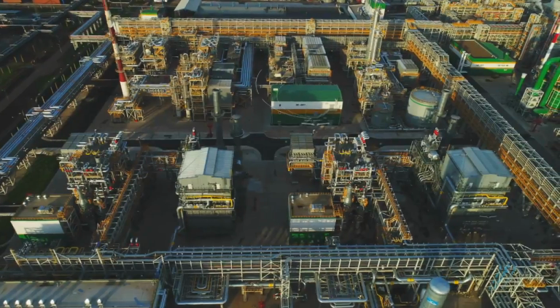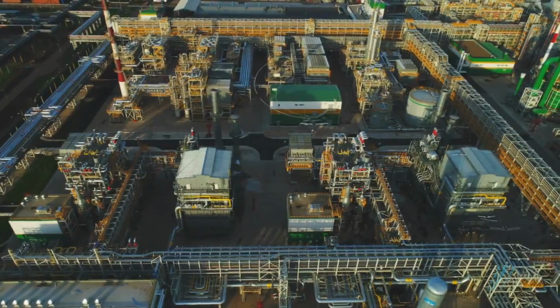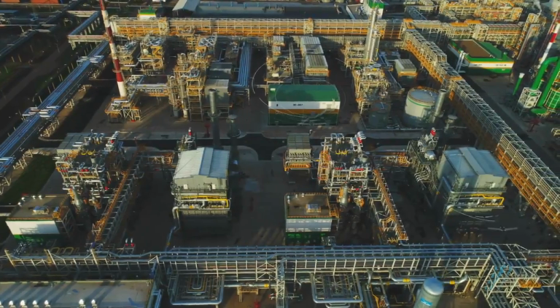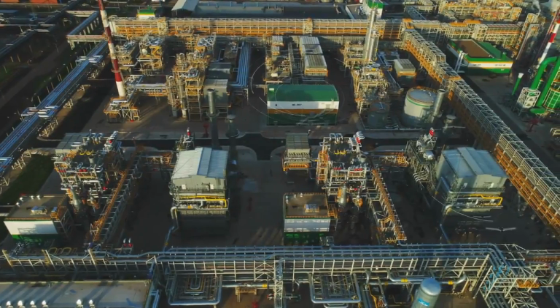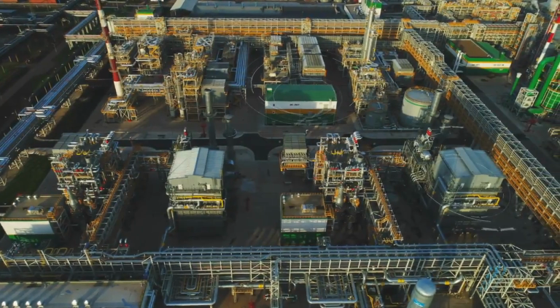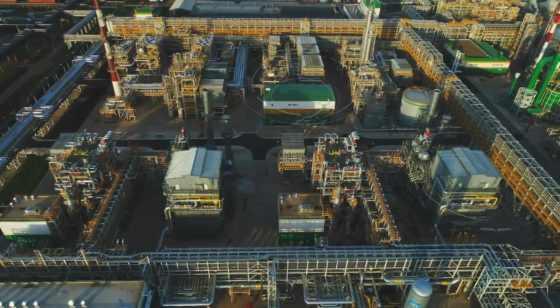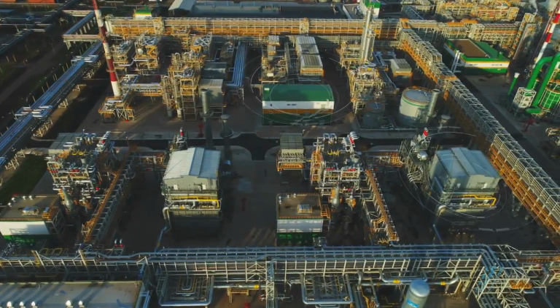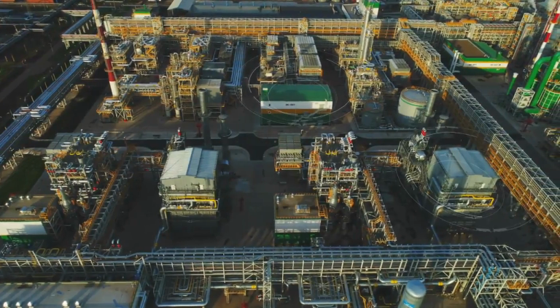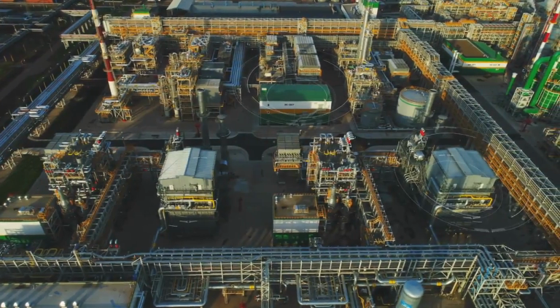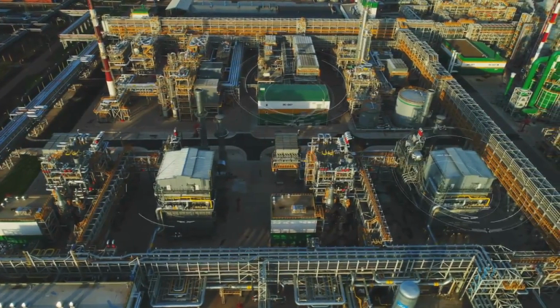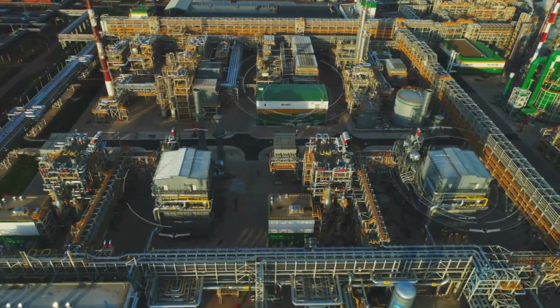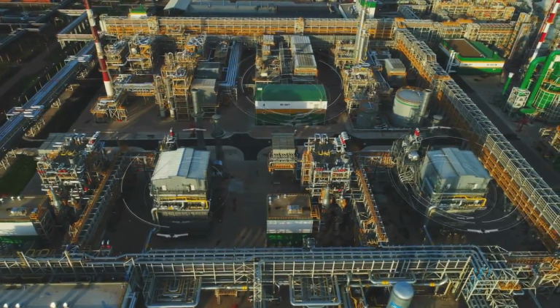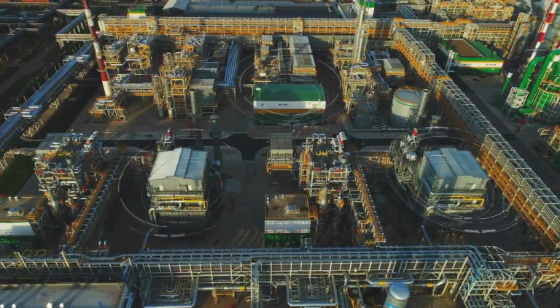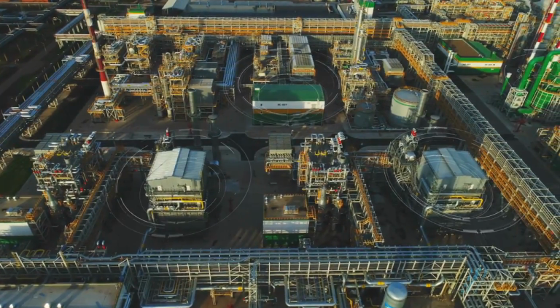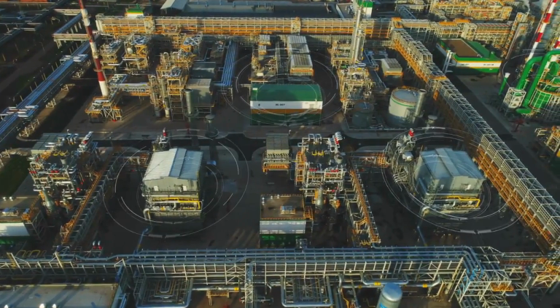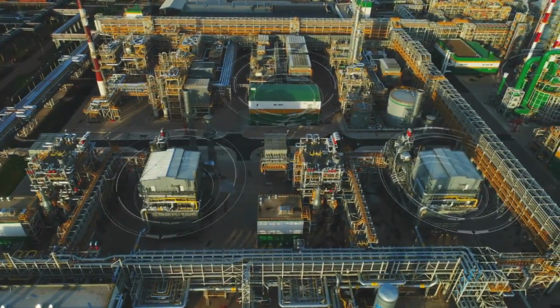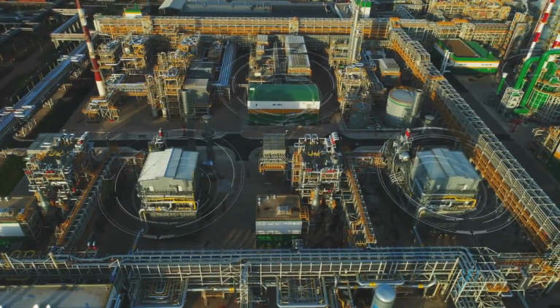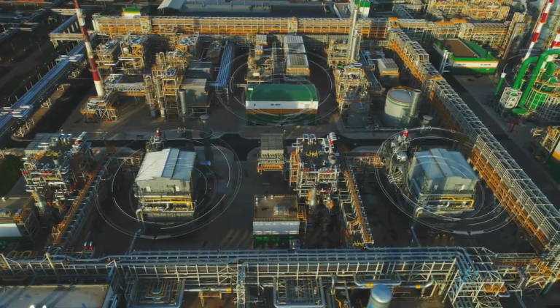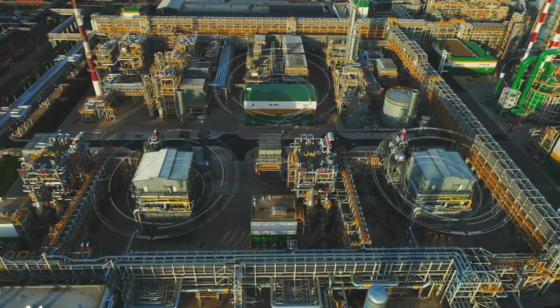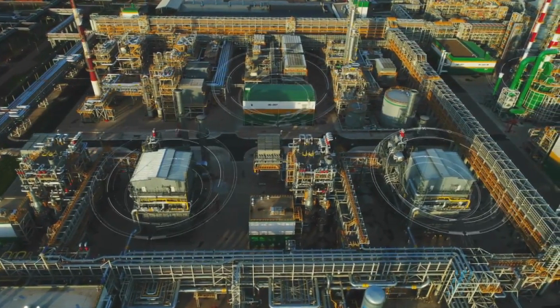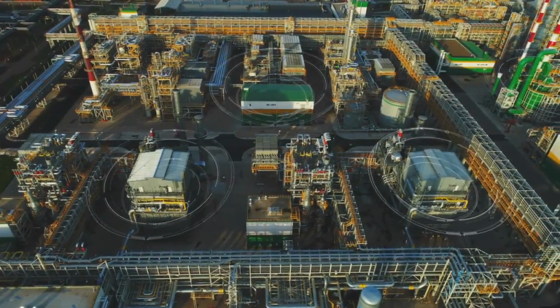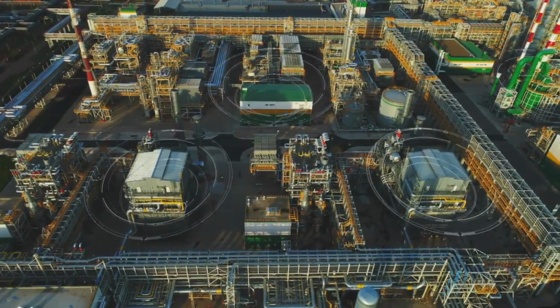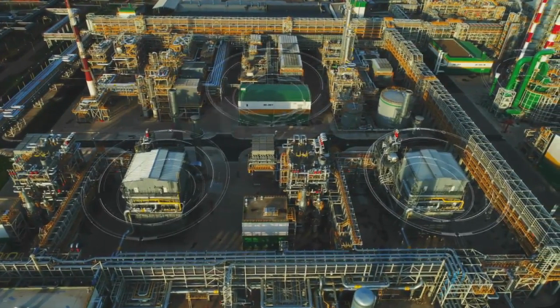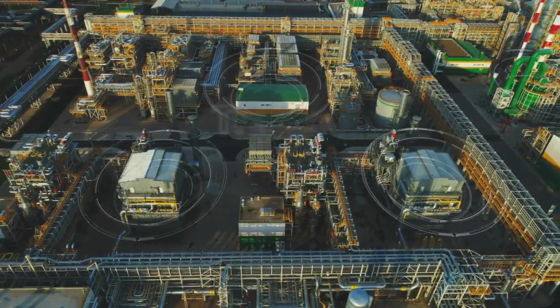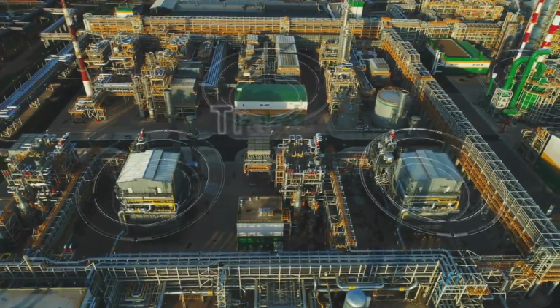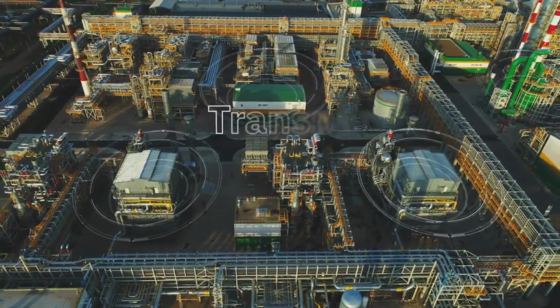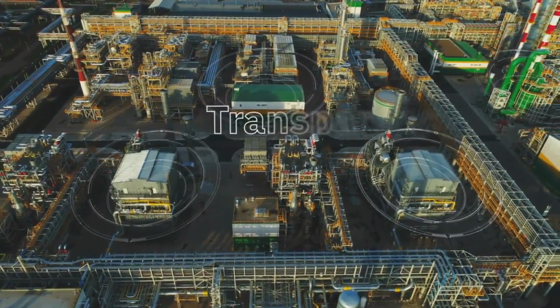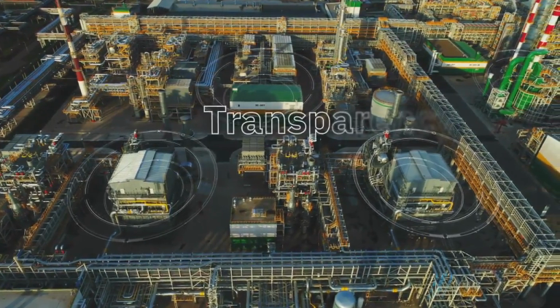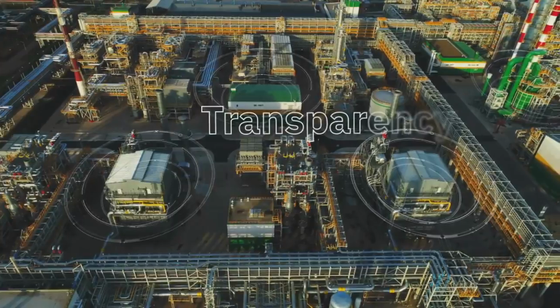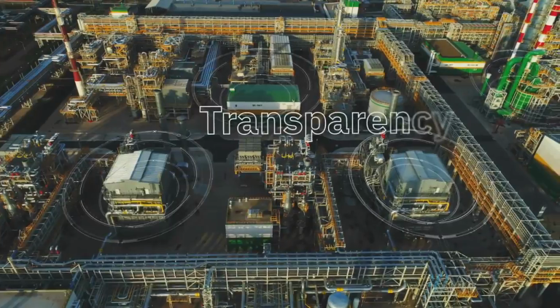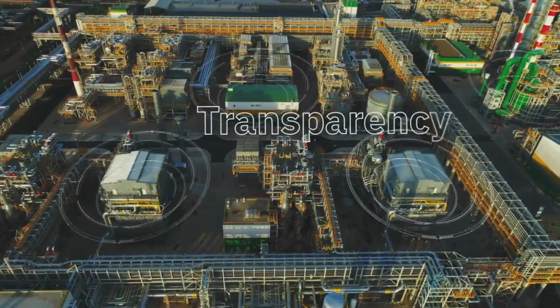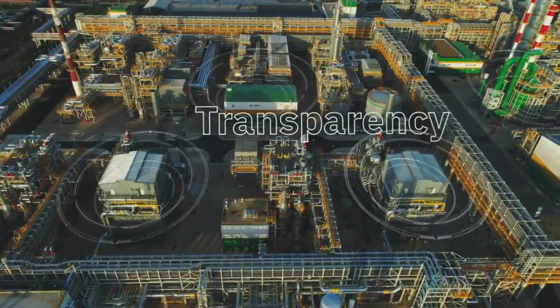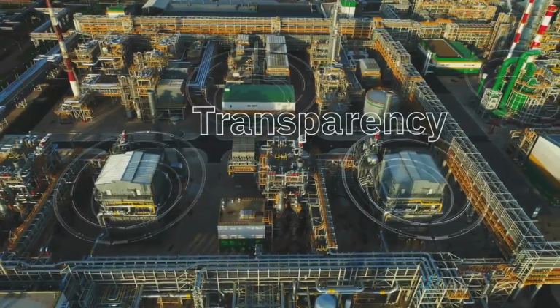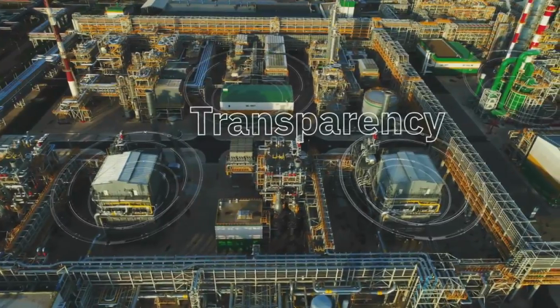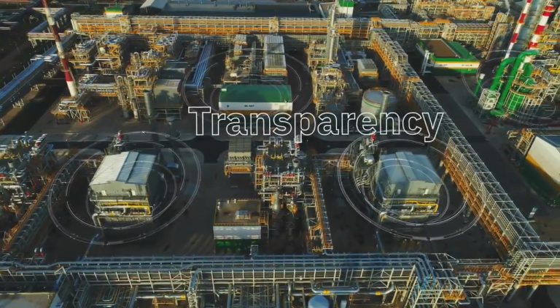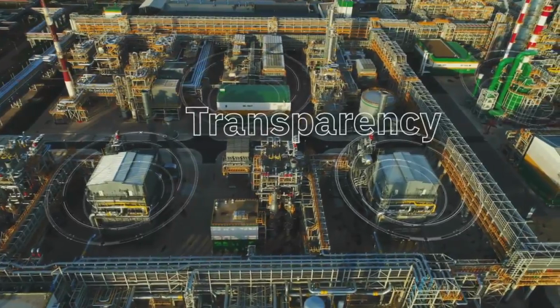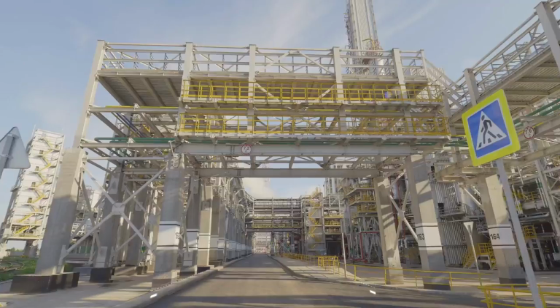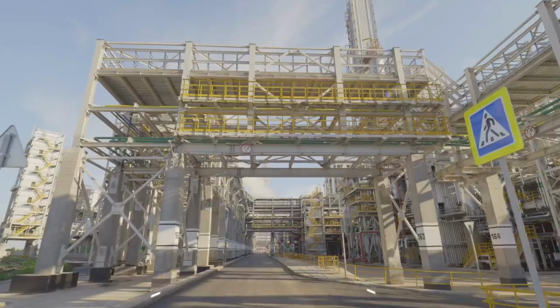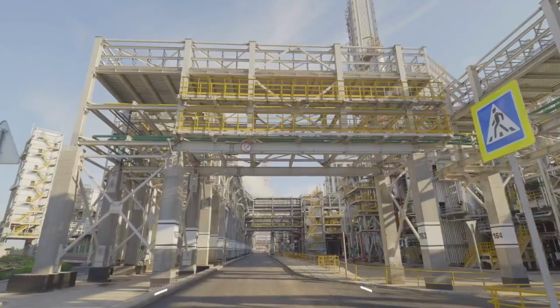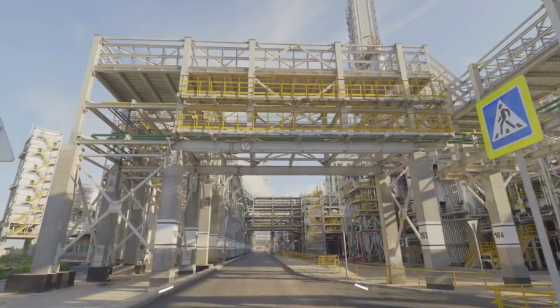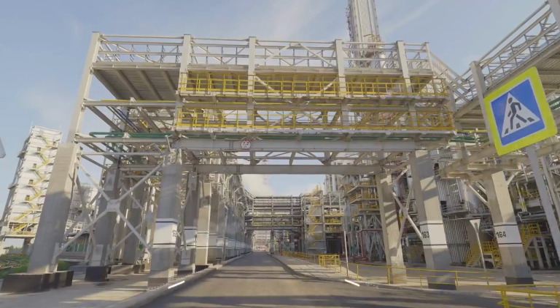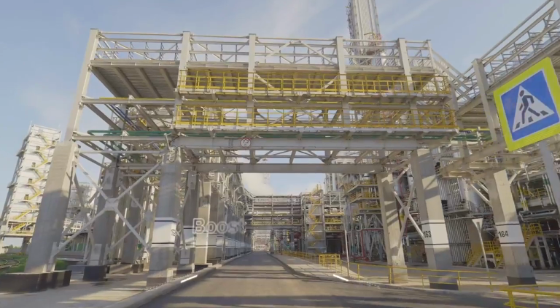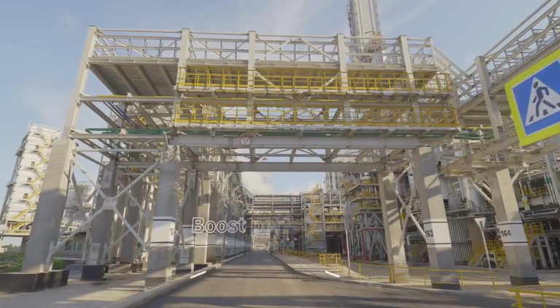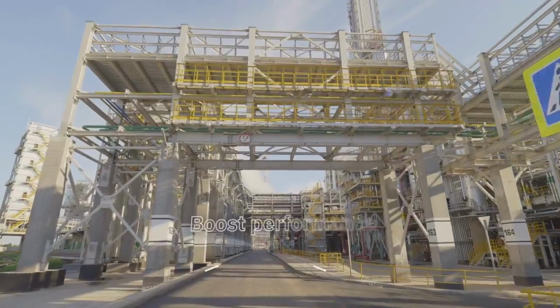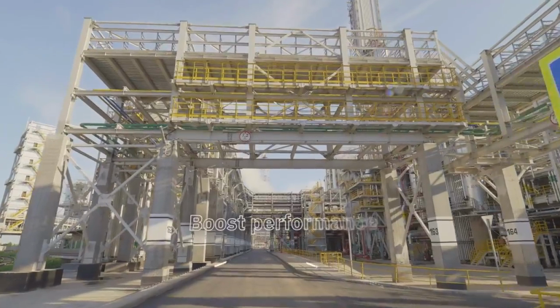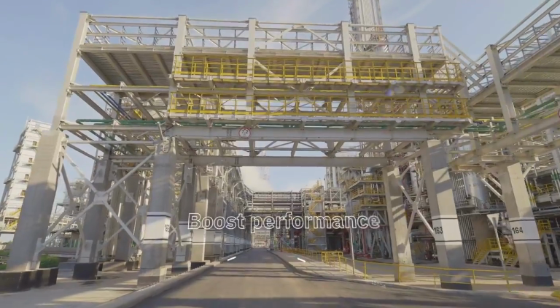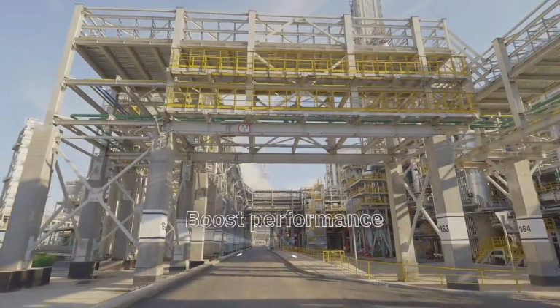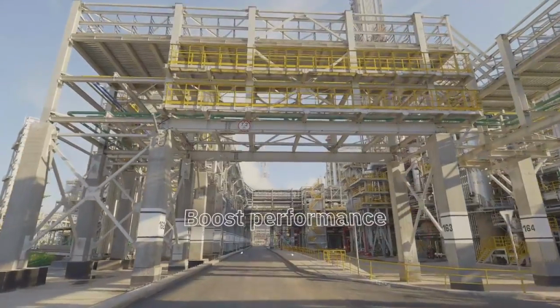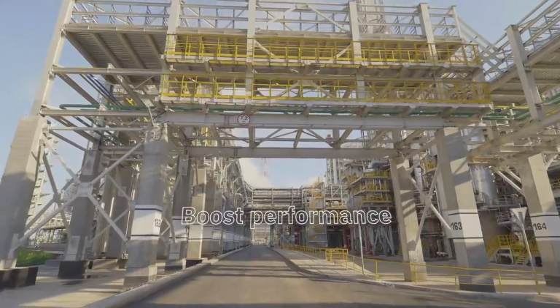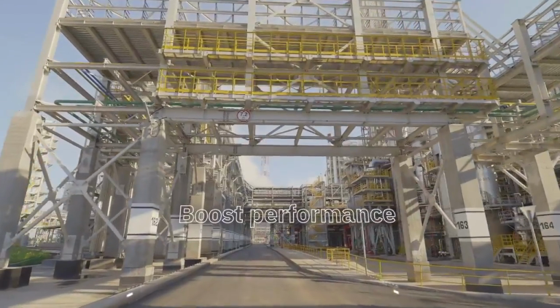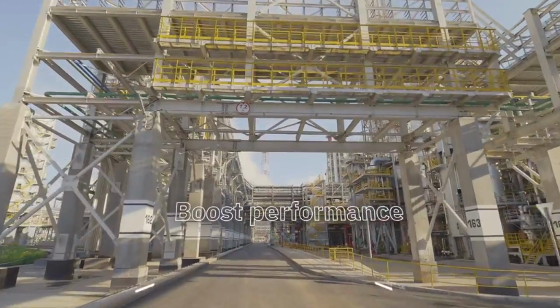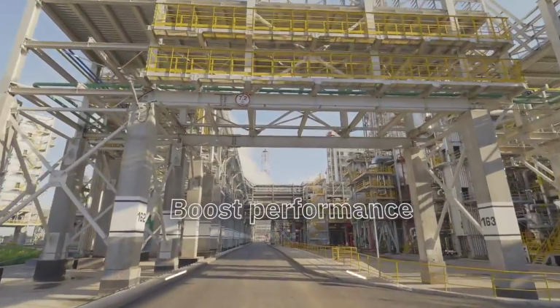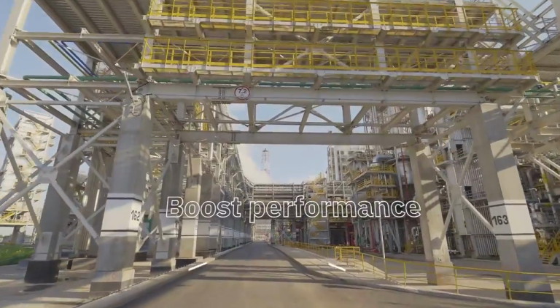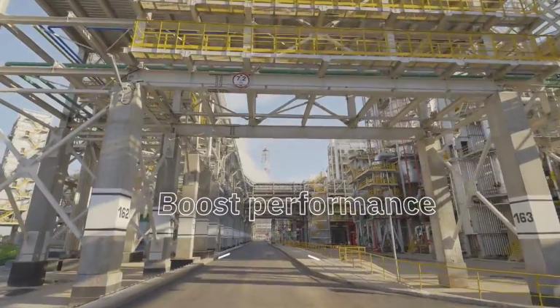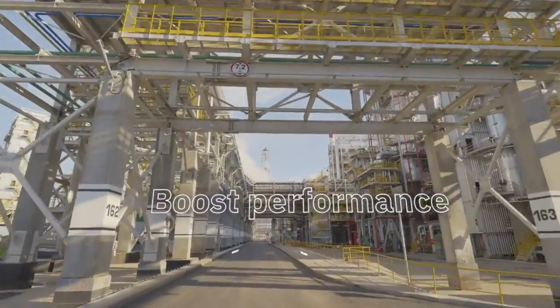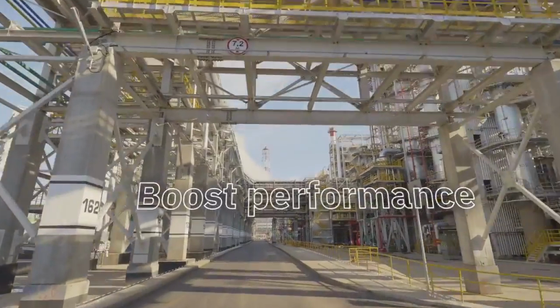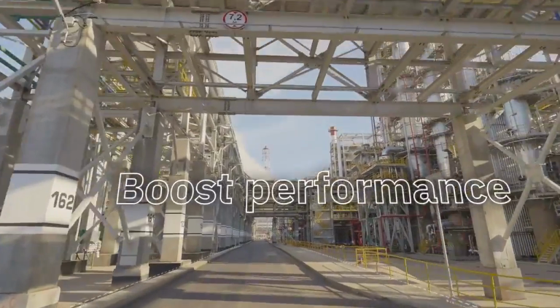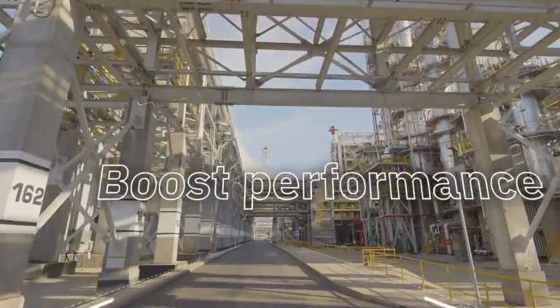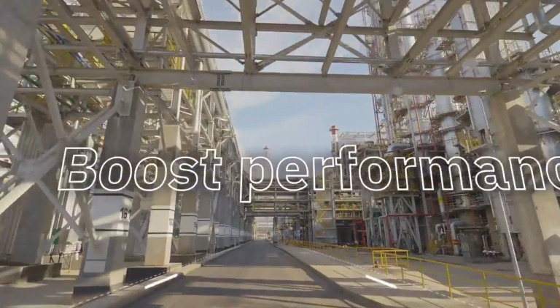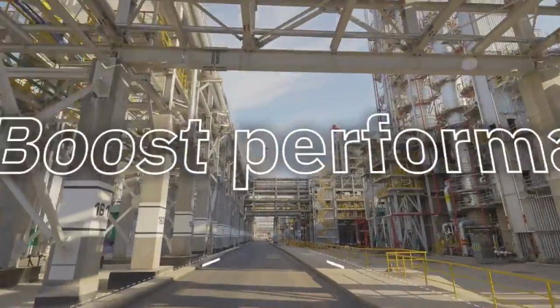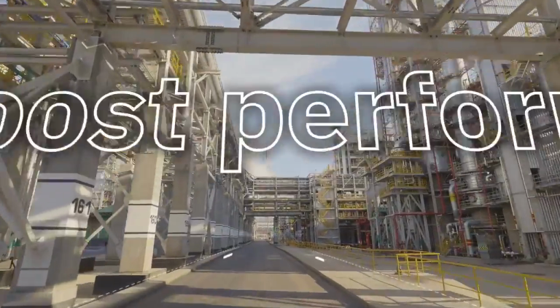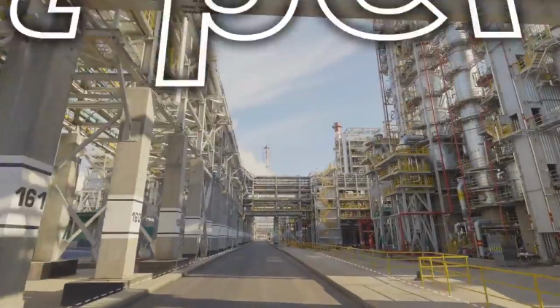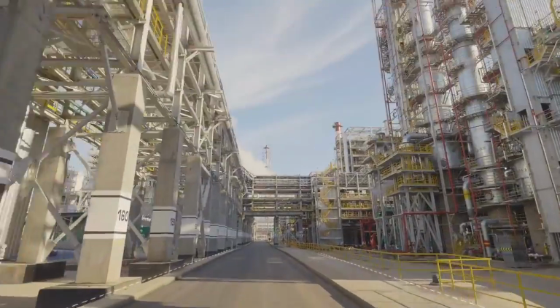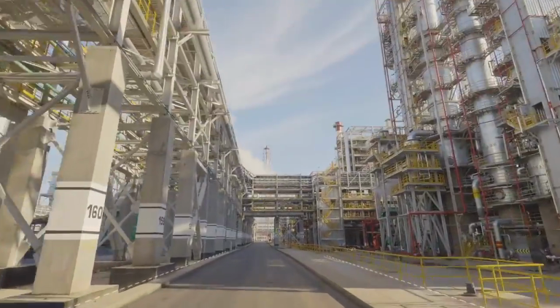IBM Maximo gives you the deep operational insight you need to drive transparency and boost performance across your entire value chain.